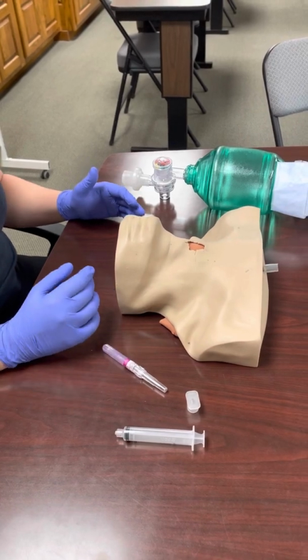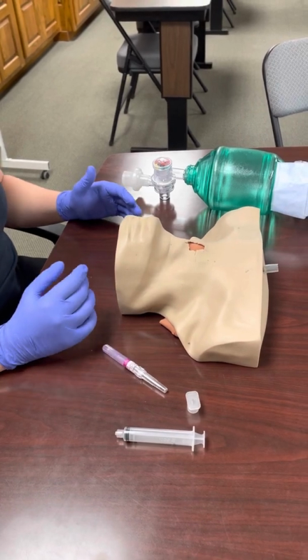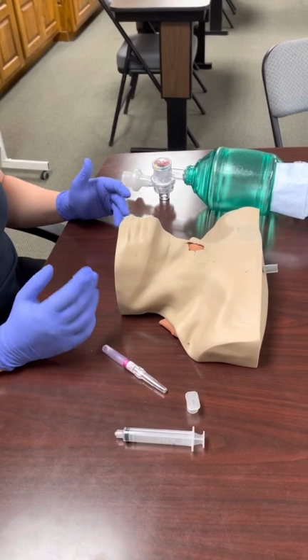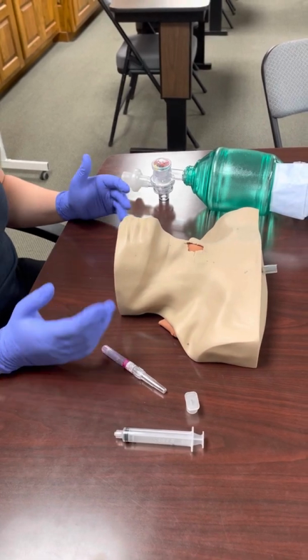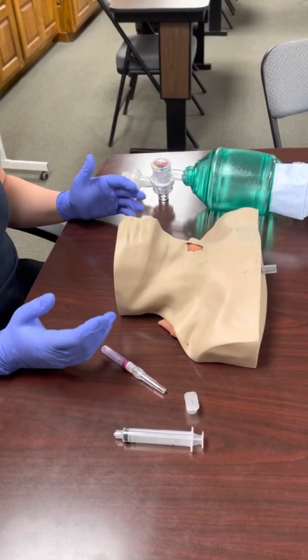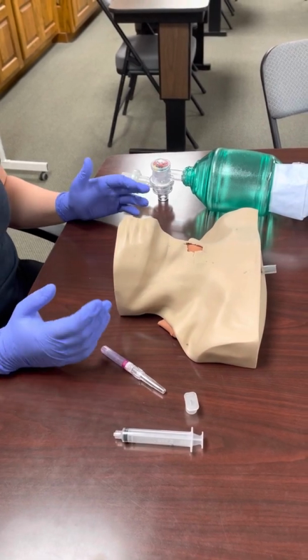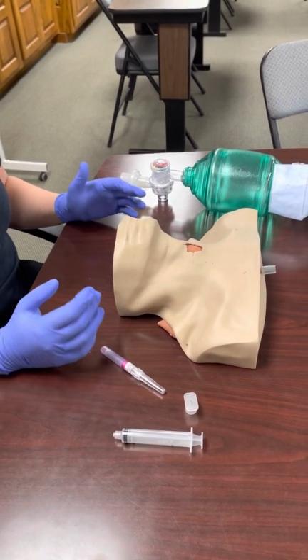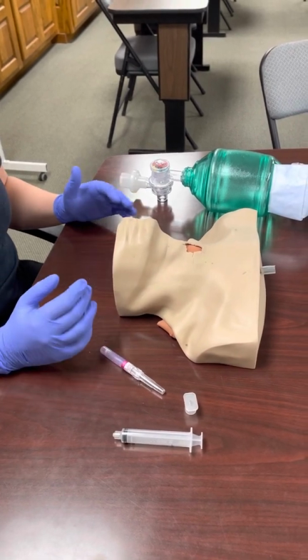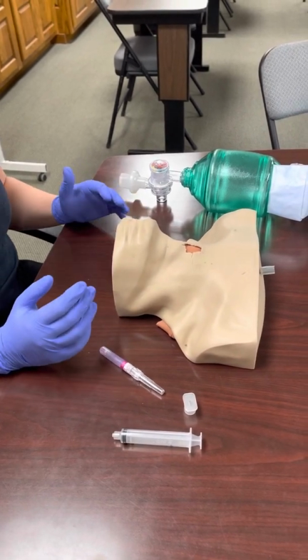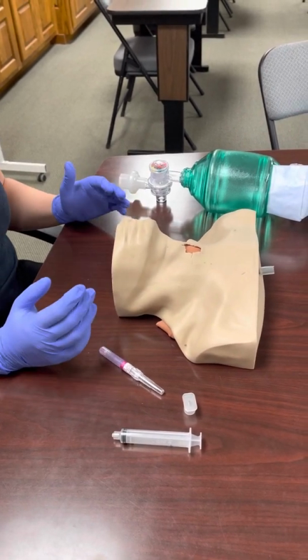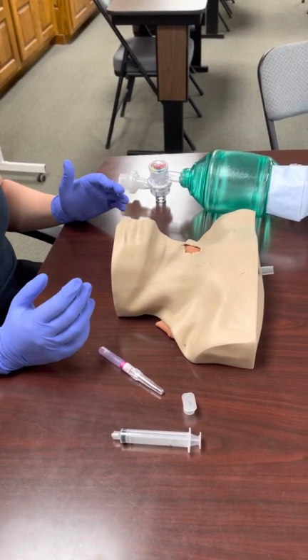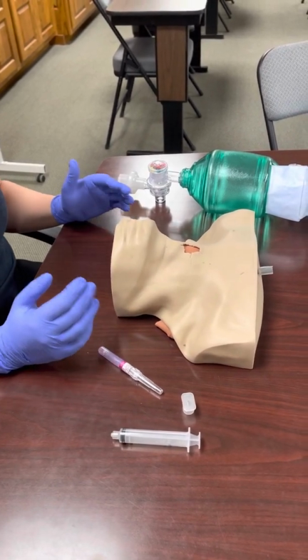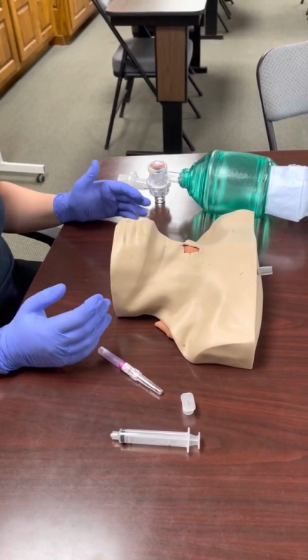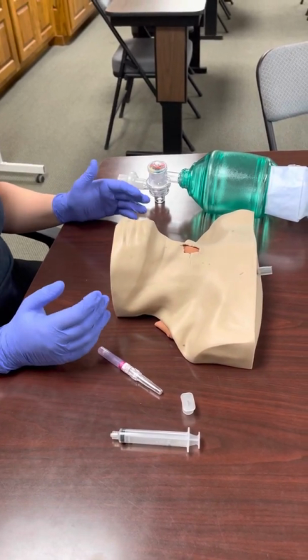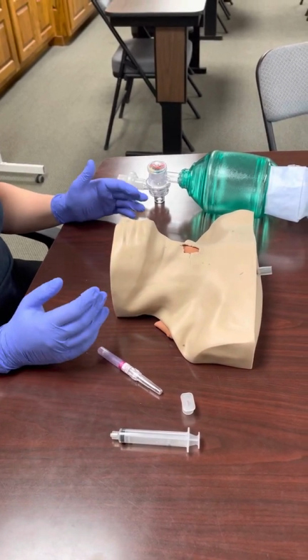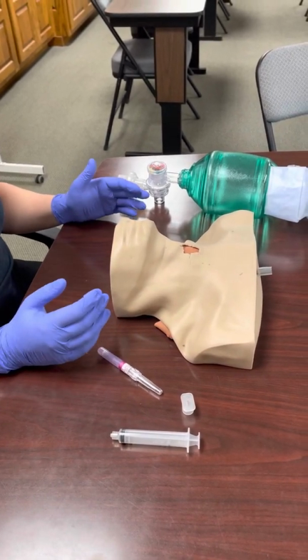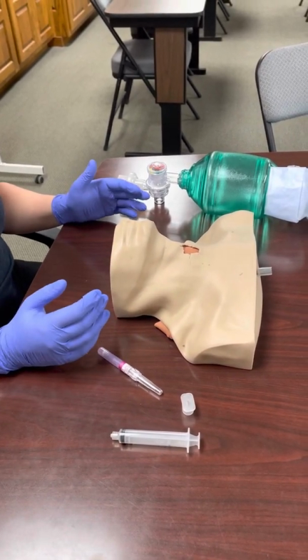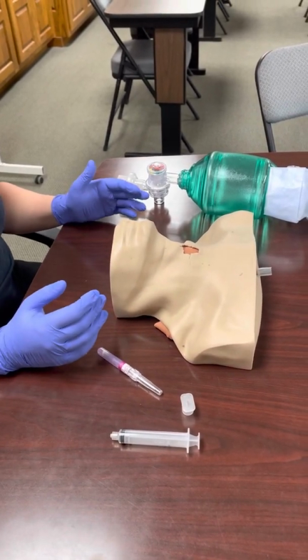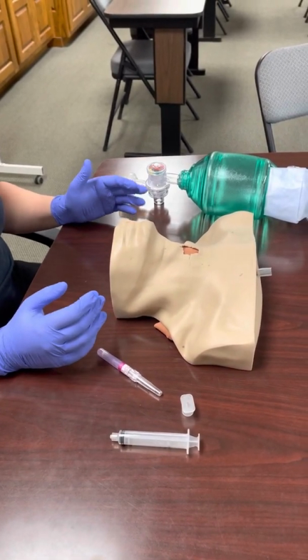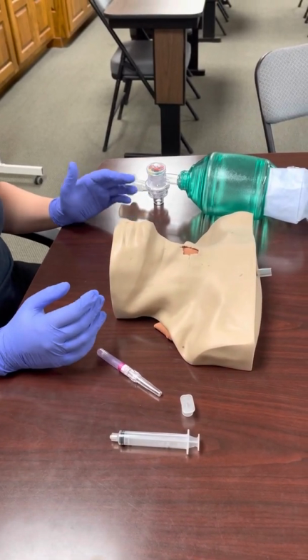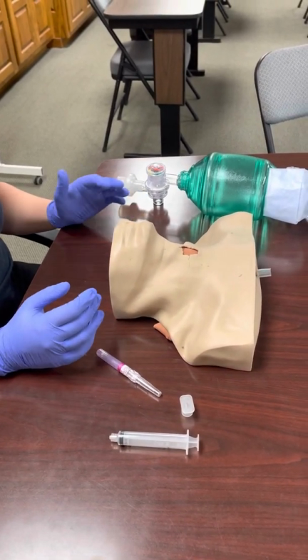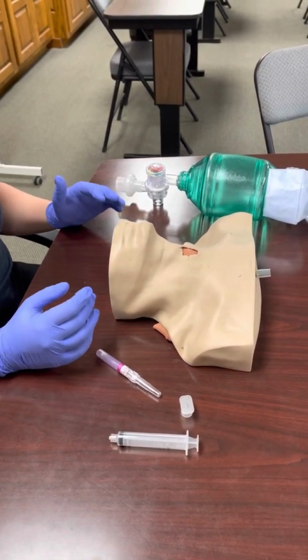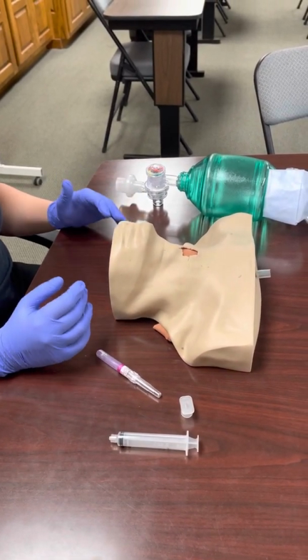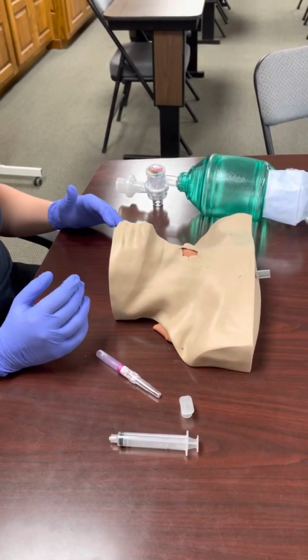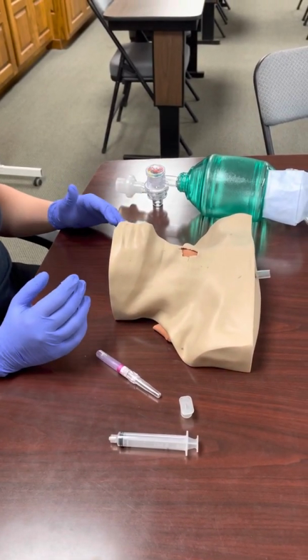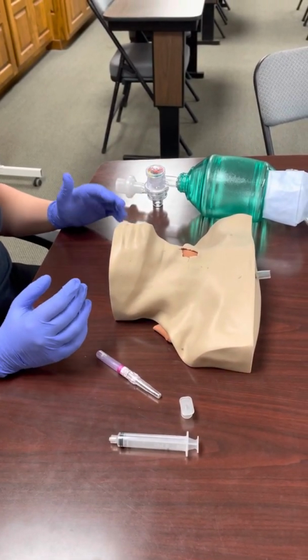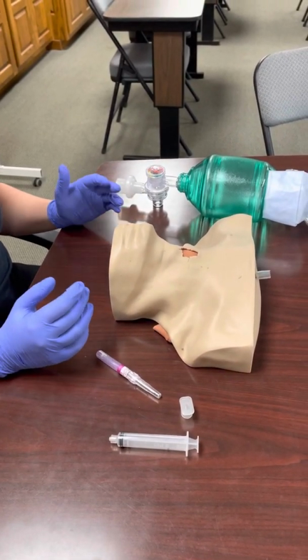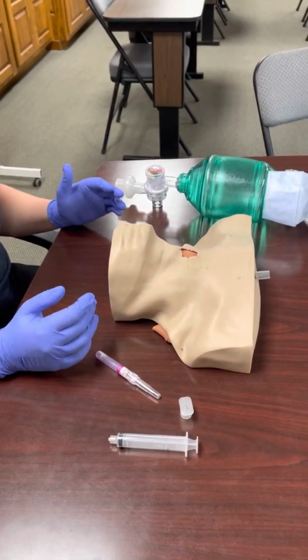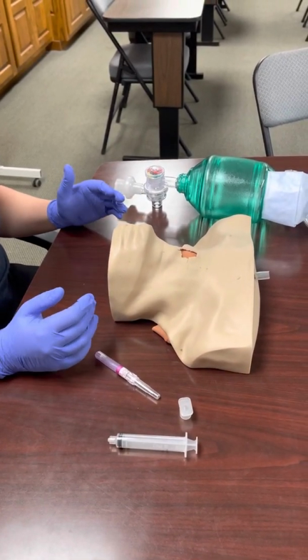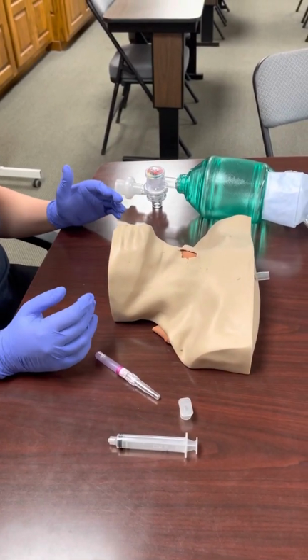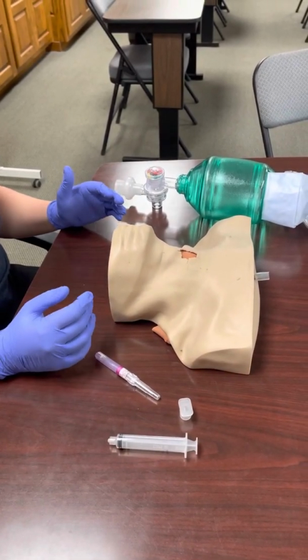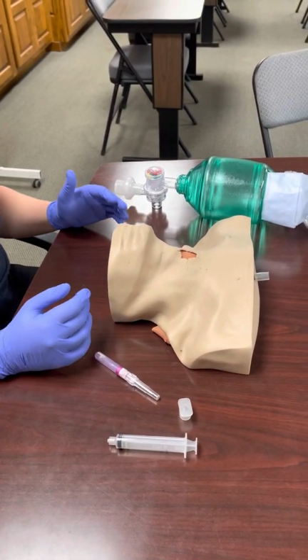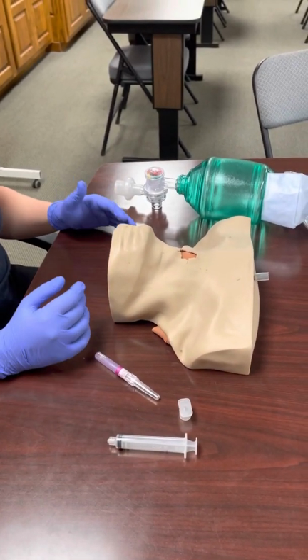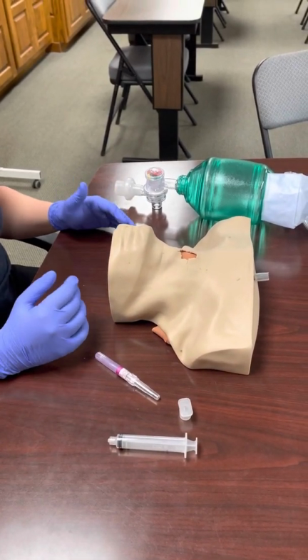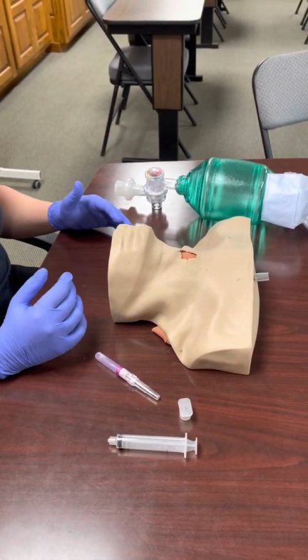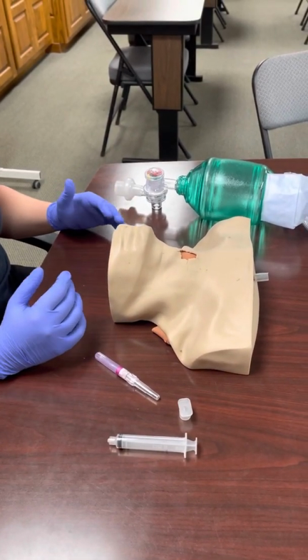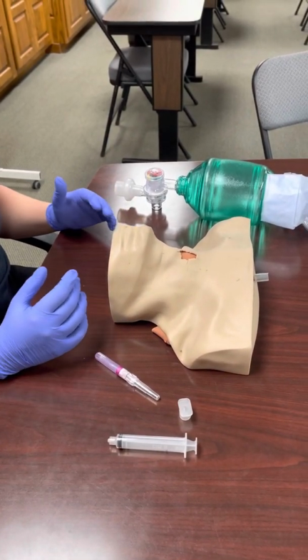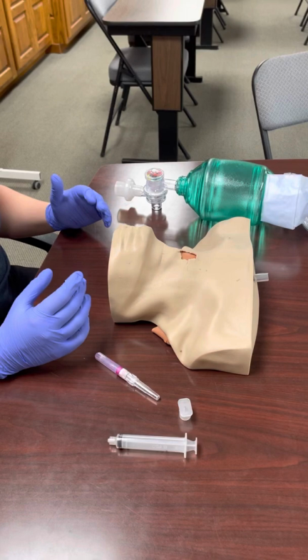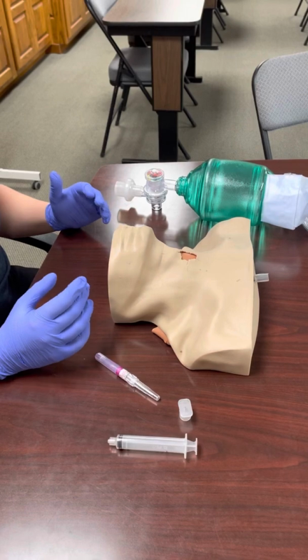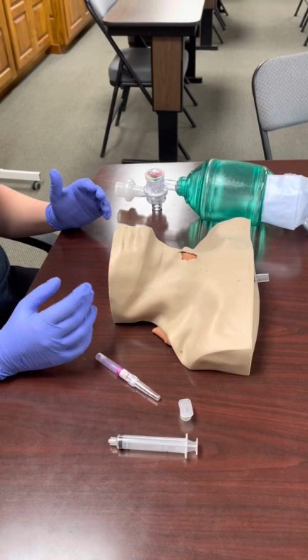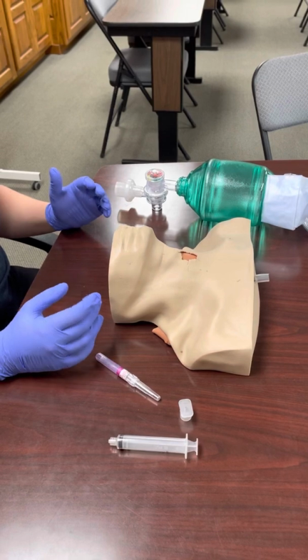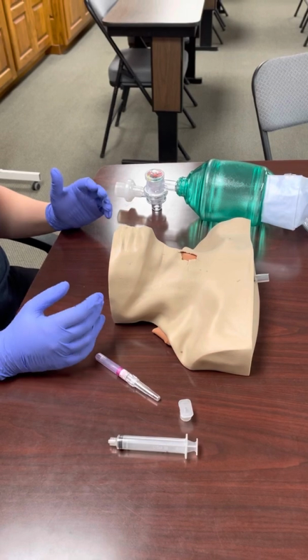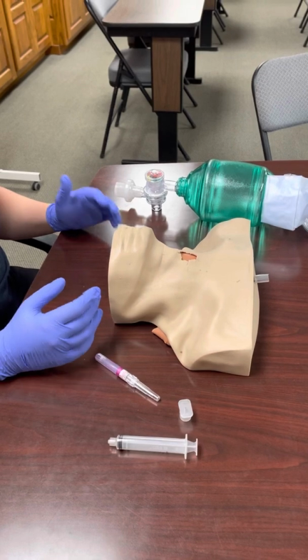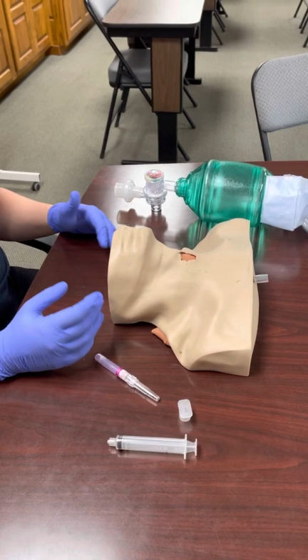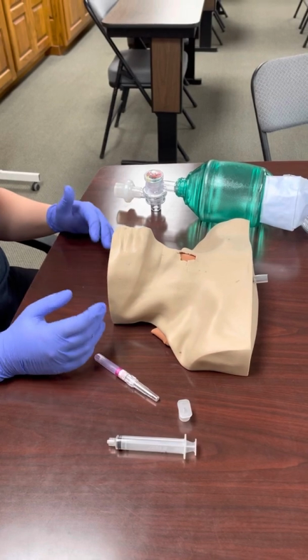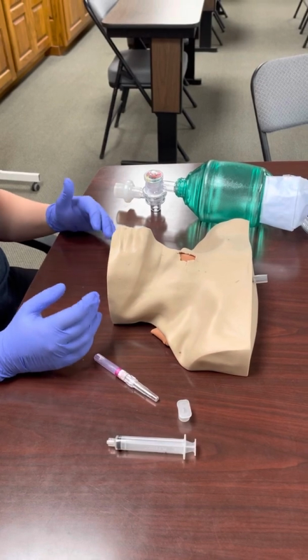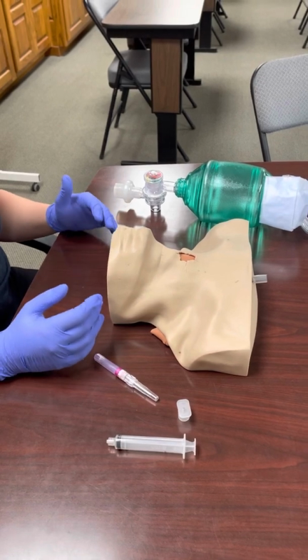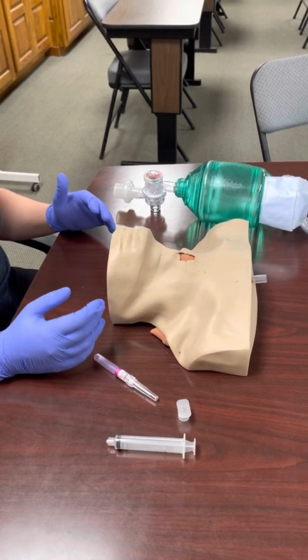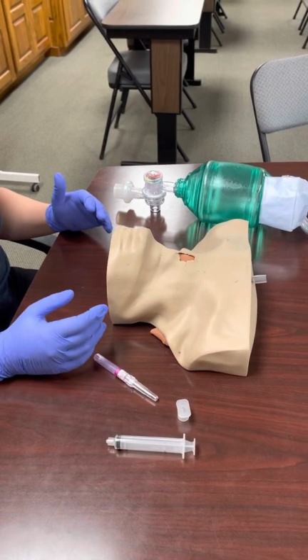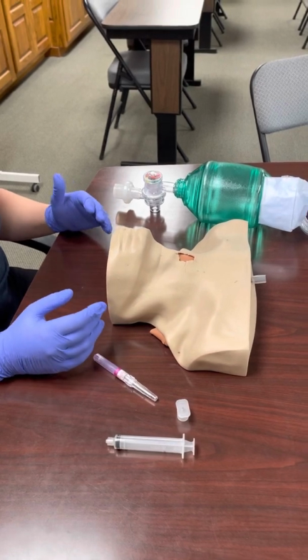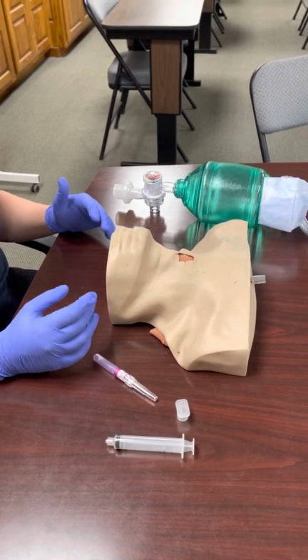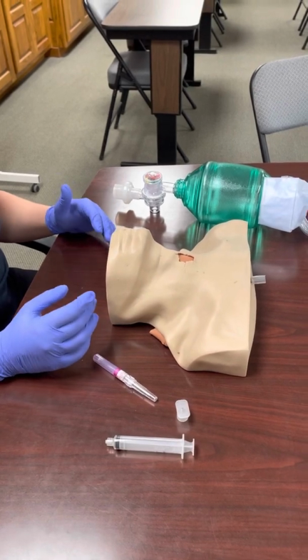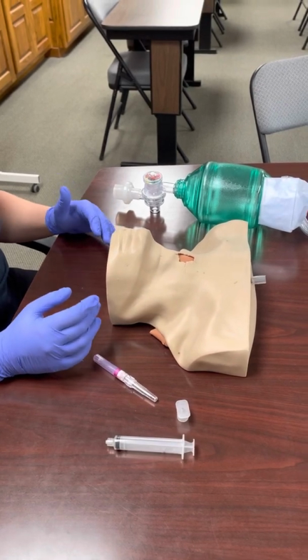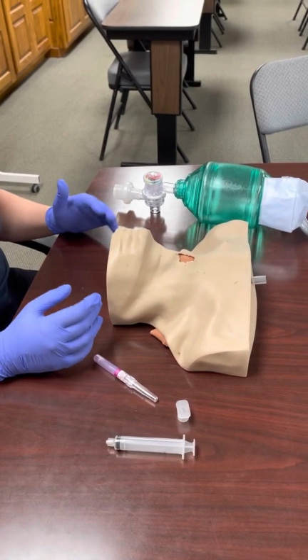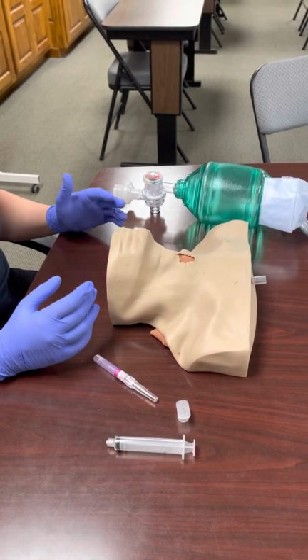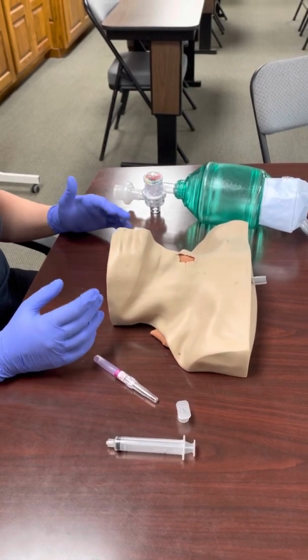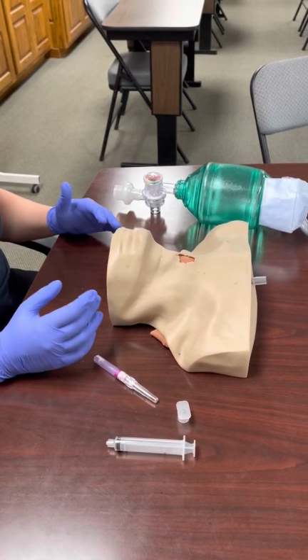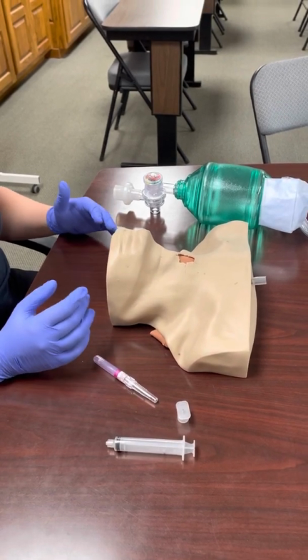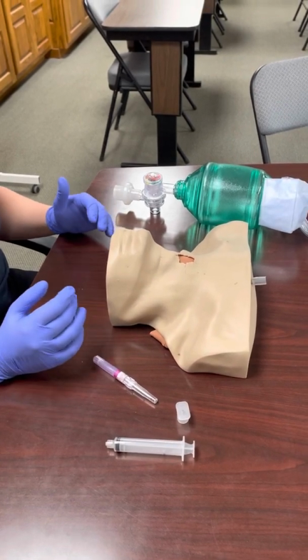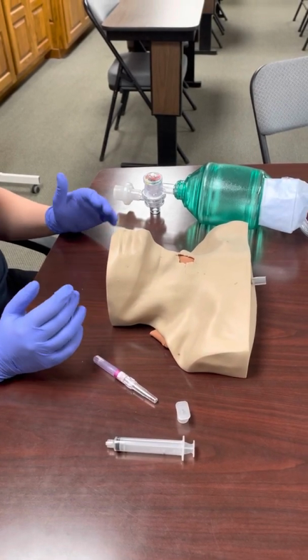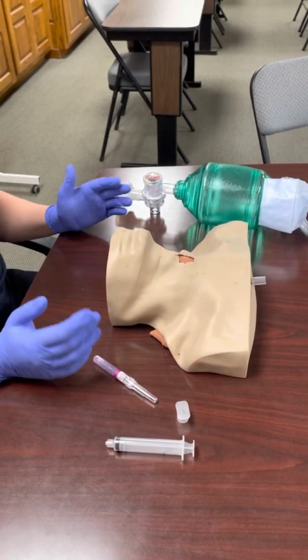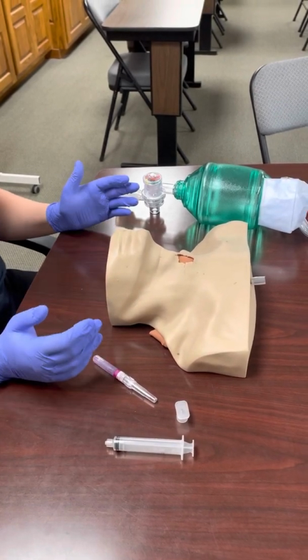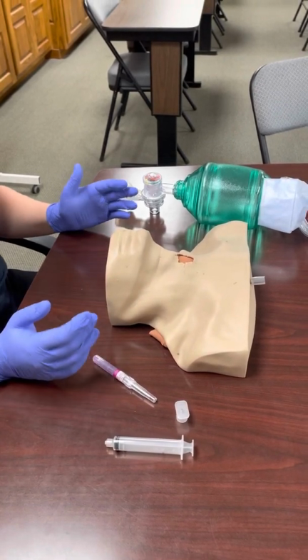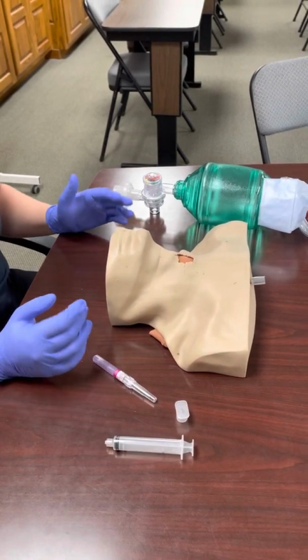Needle cric is a good backup method. It's a little bit easier to do, it causes a little less bleeding, and it's a little bit easier to hit your target.